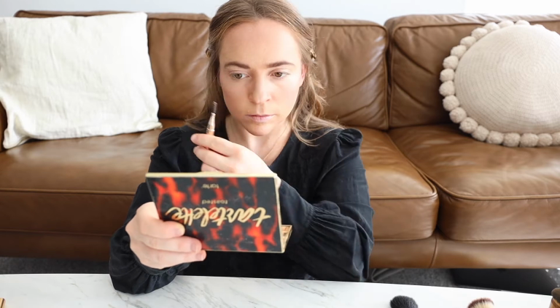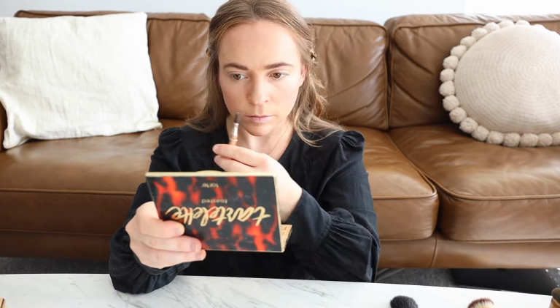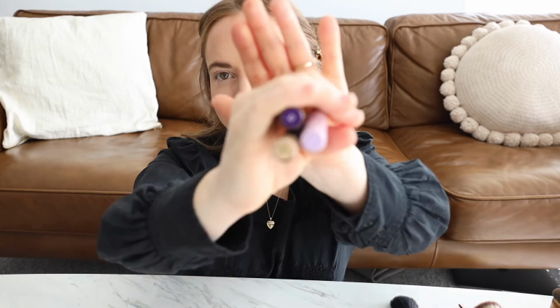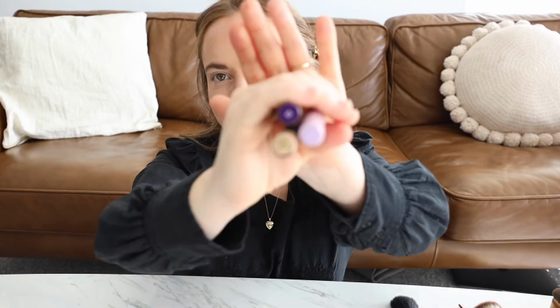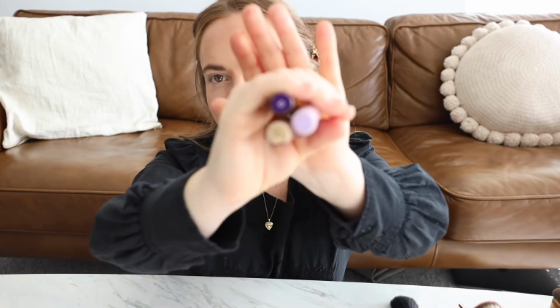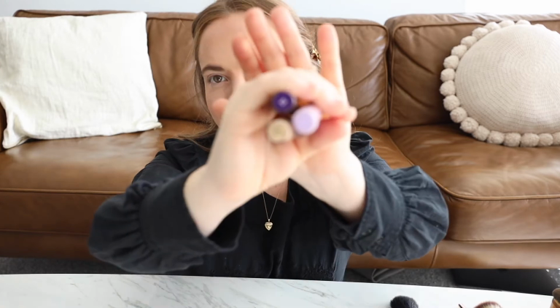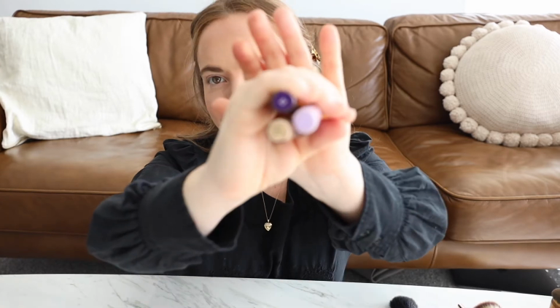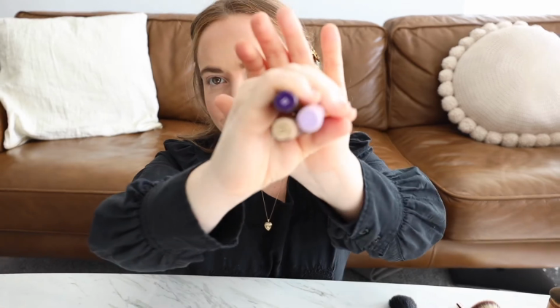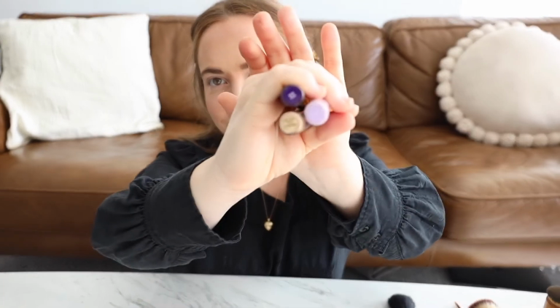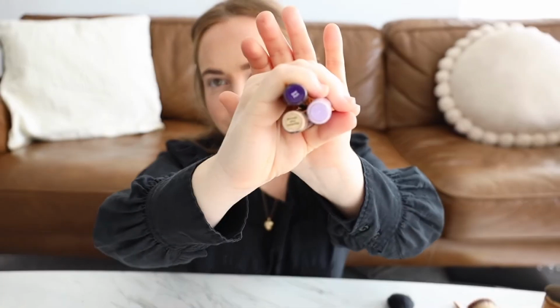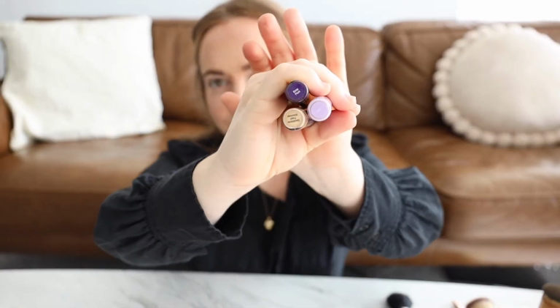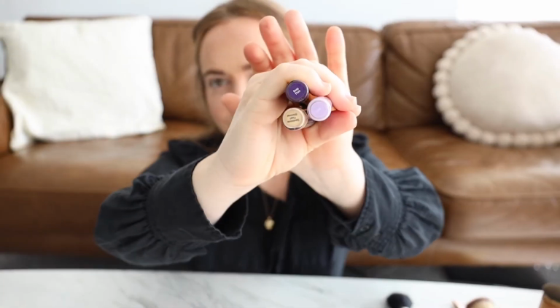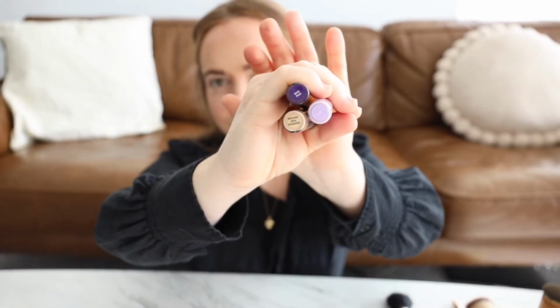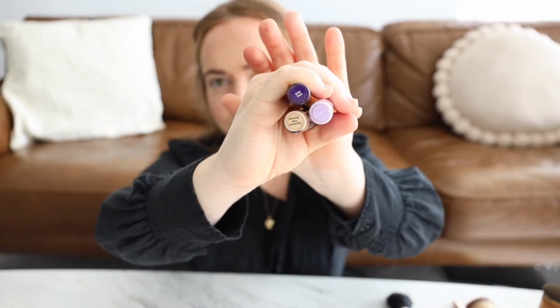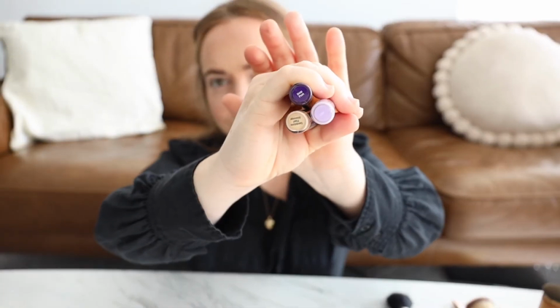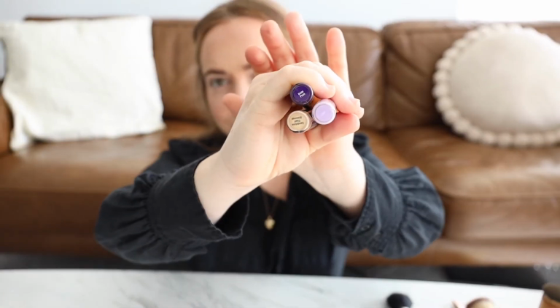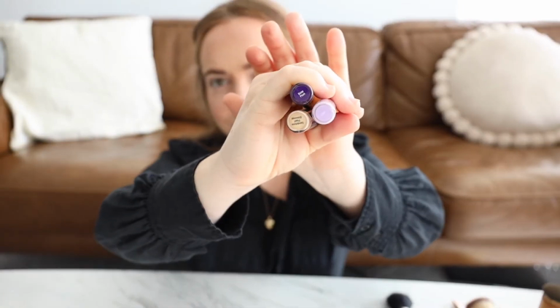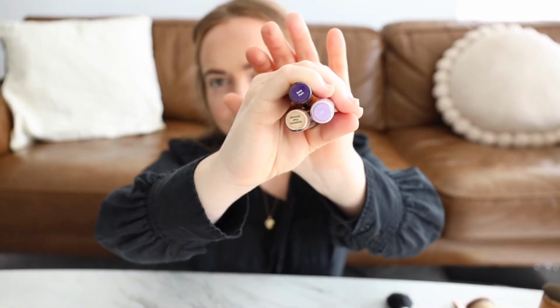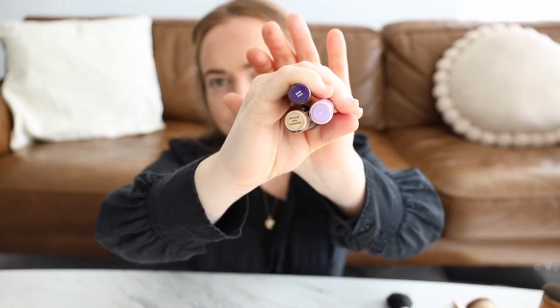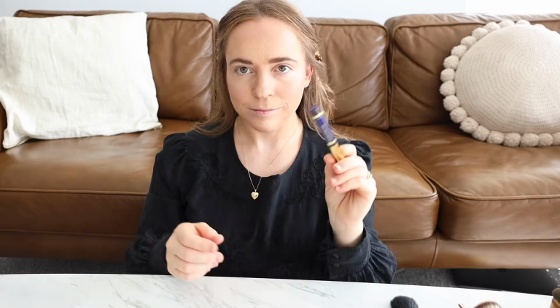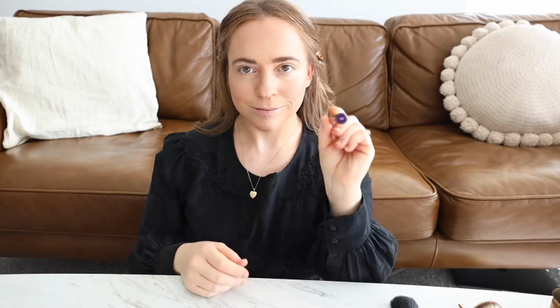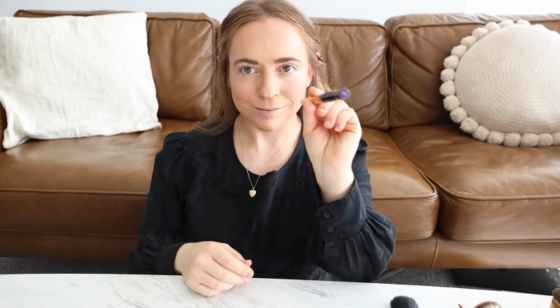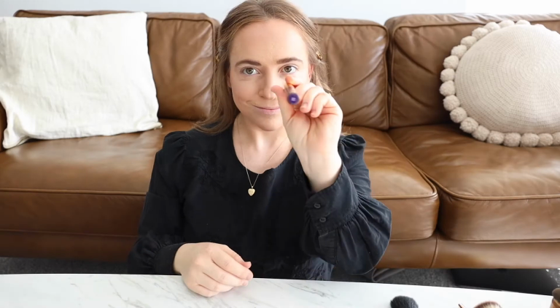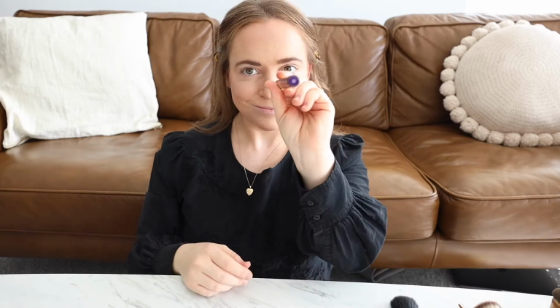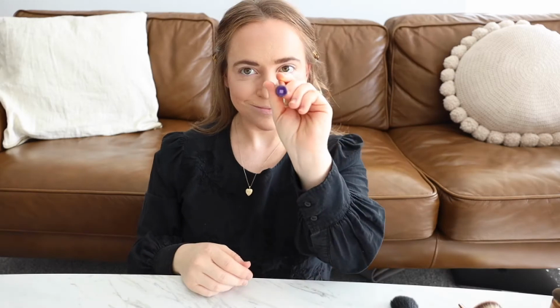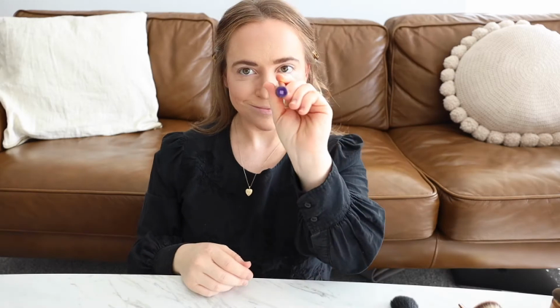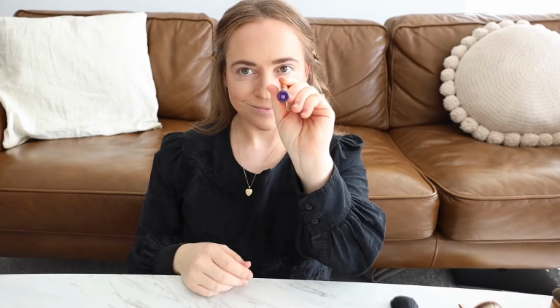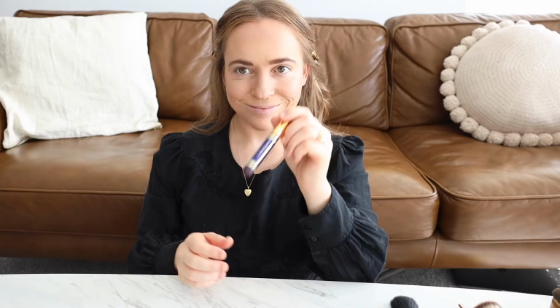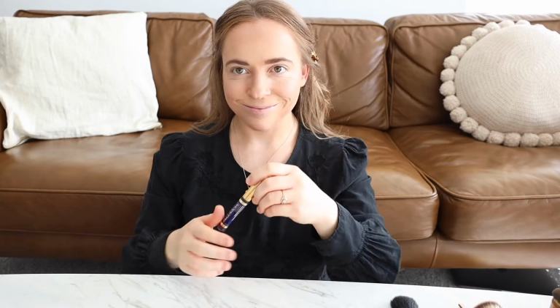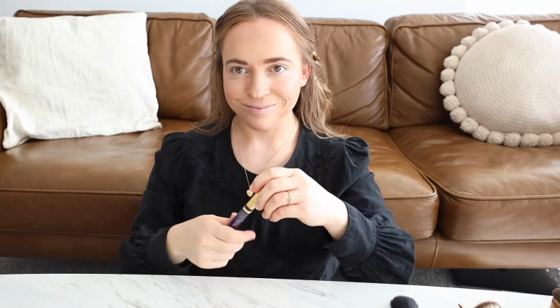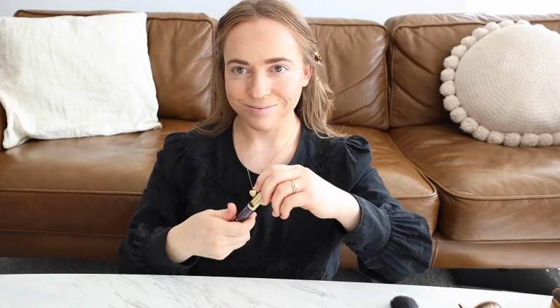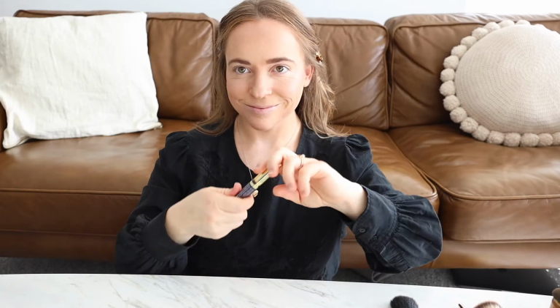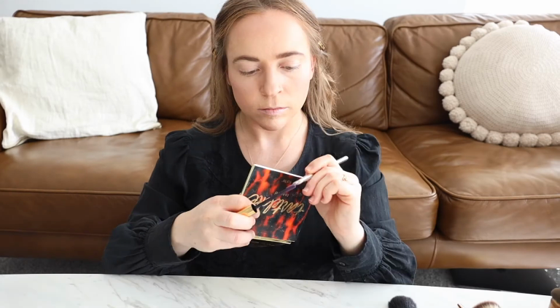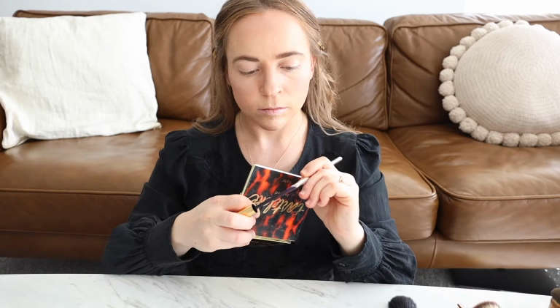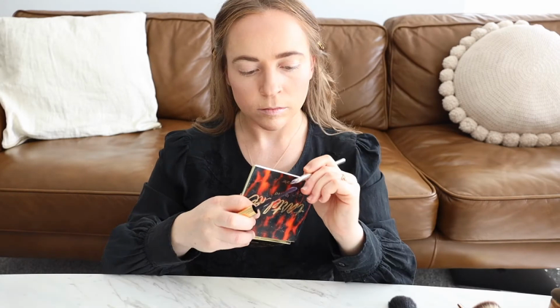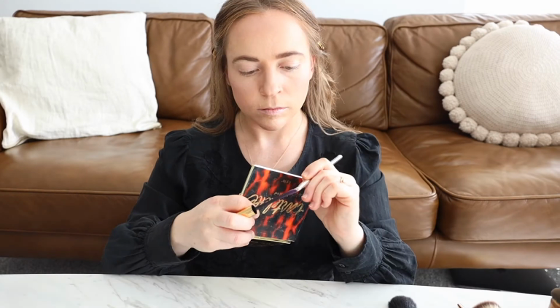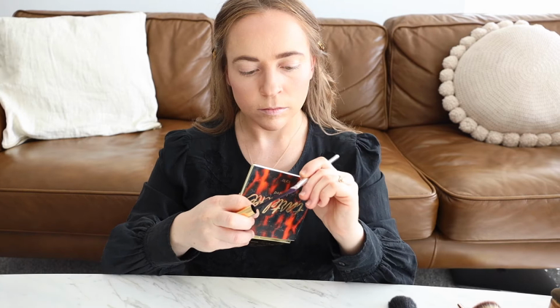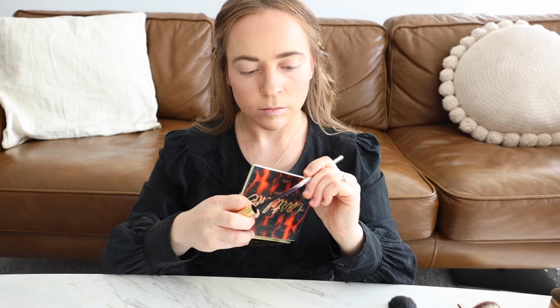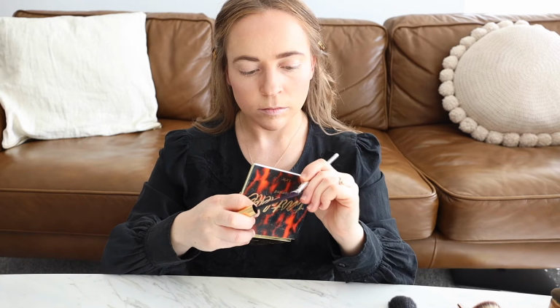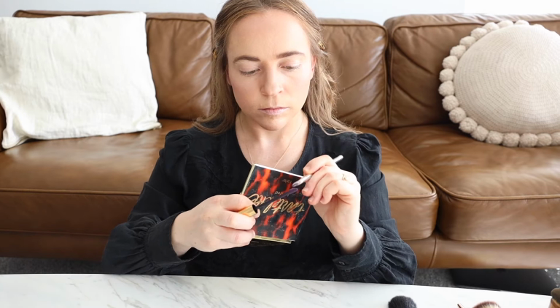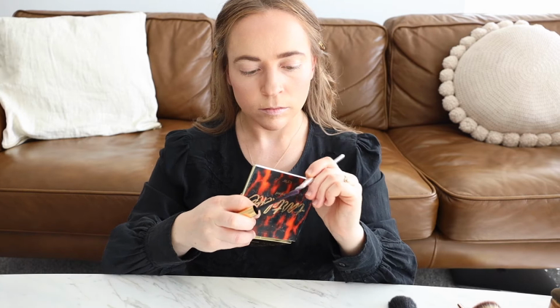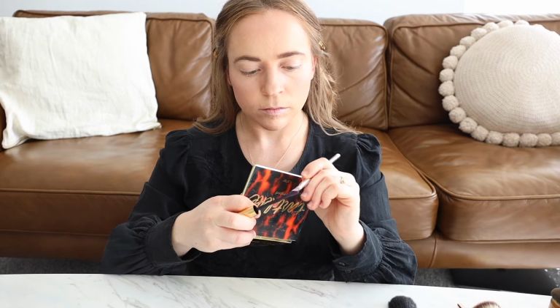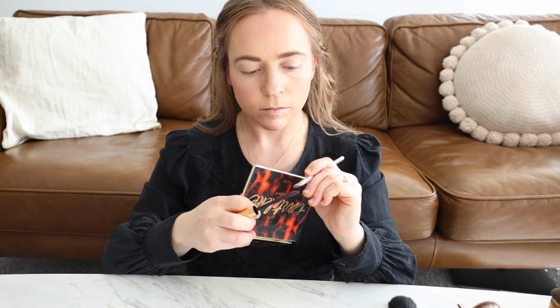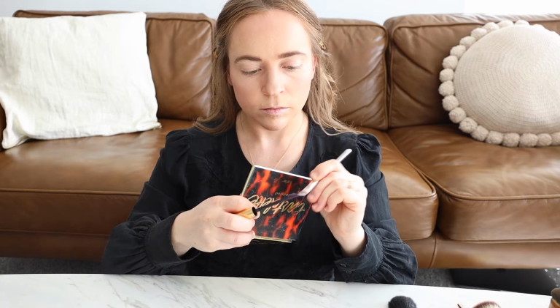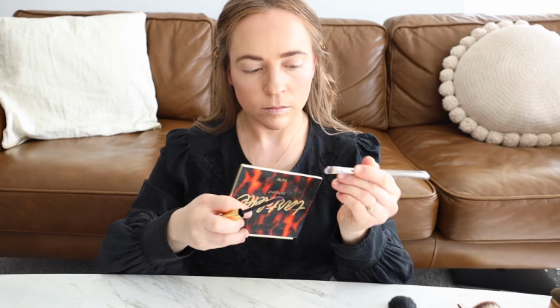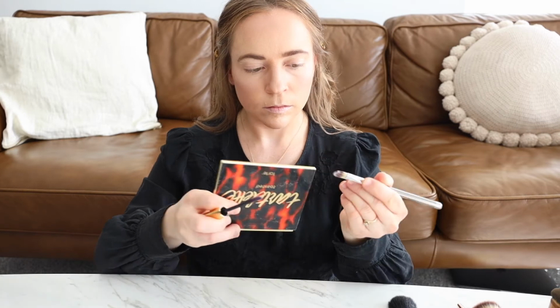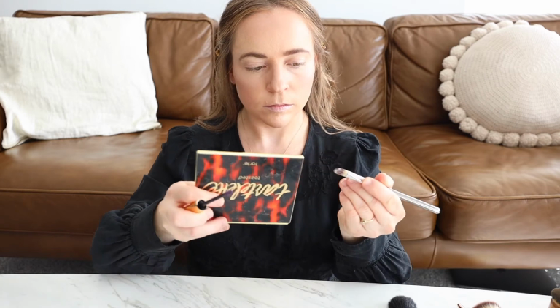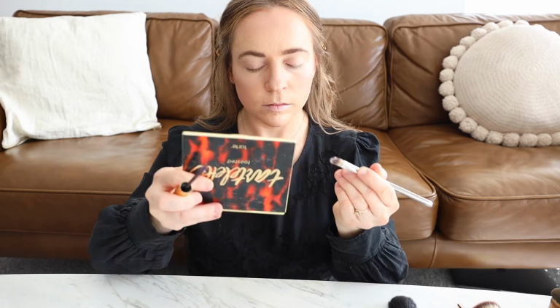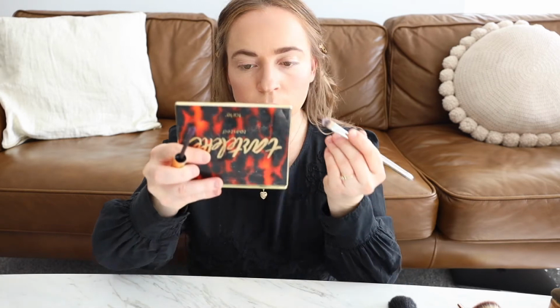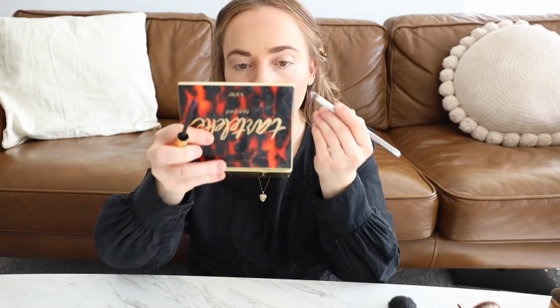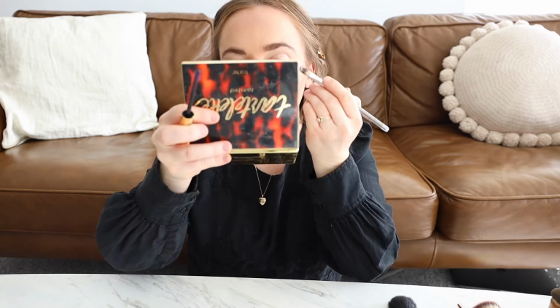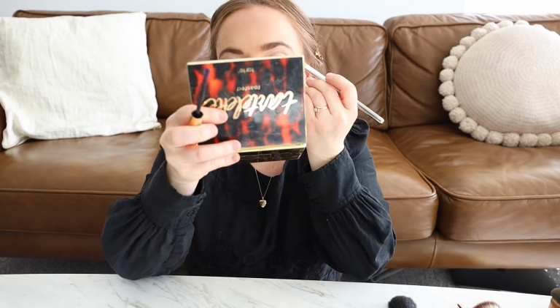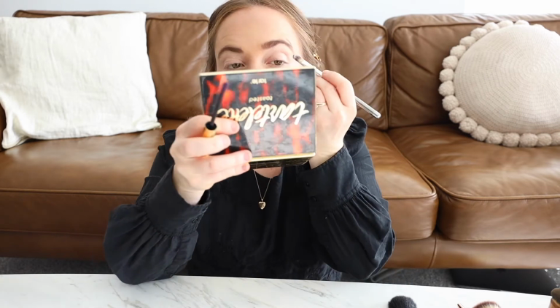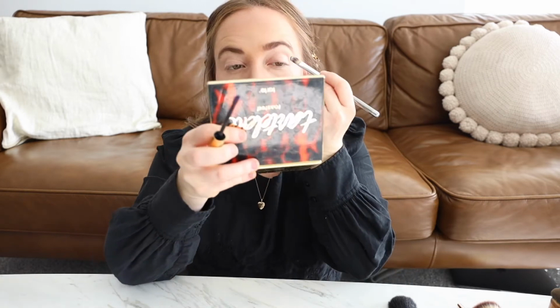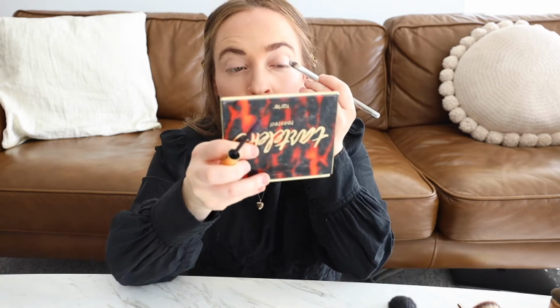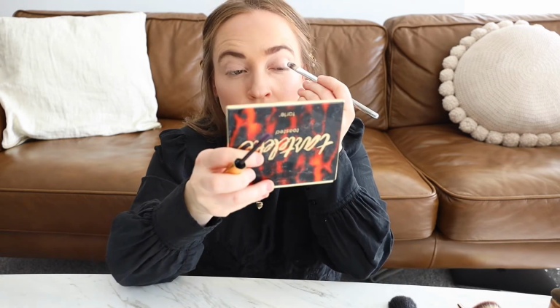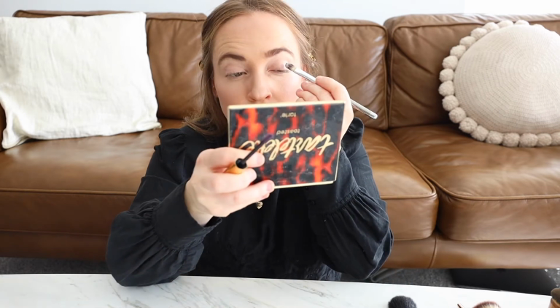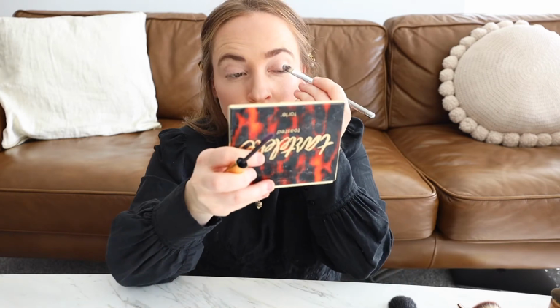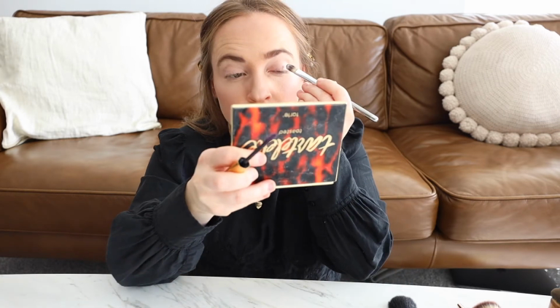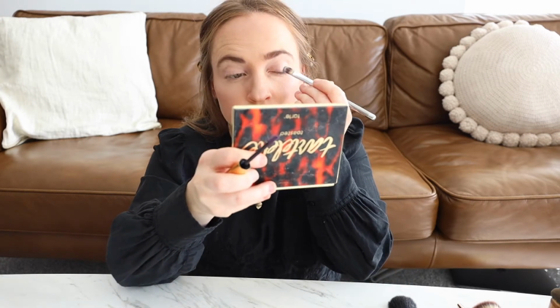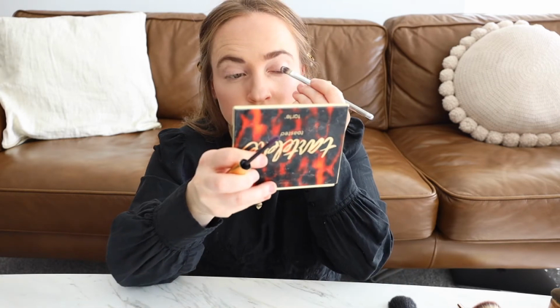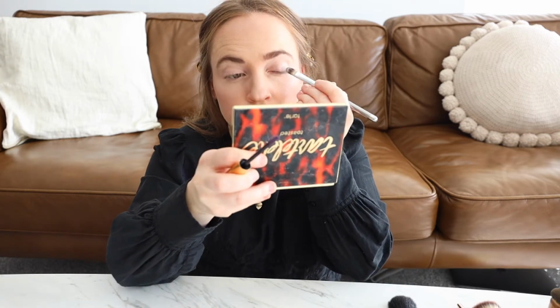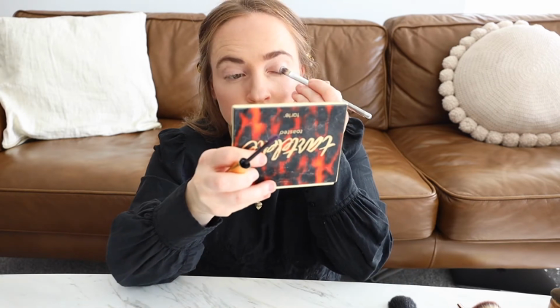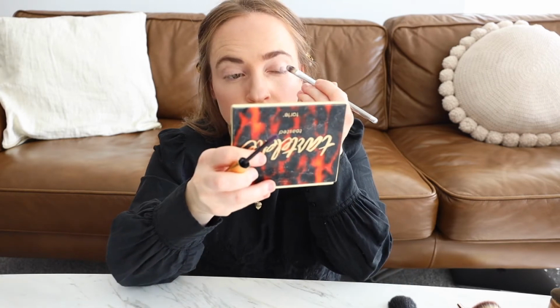Now it's time for the purple shadows. First I'm going in with this deep plum shade and applying it over my lid — I wanted a dark base to begin.